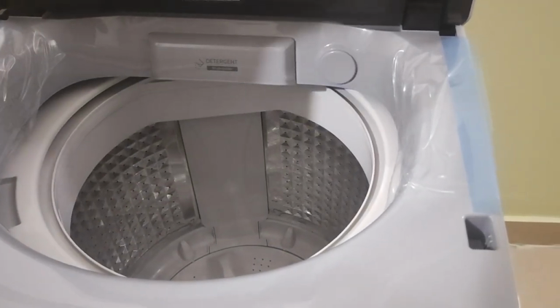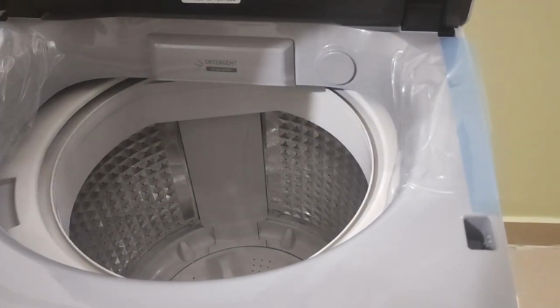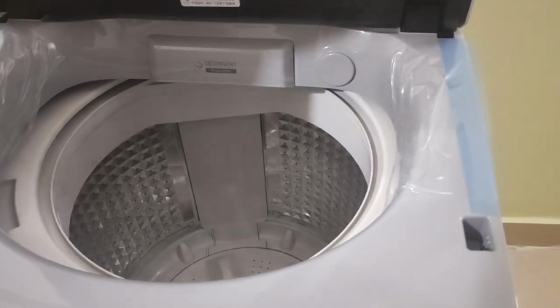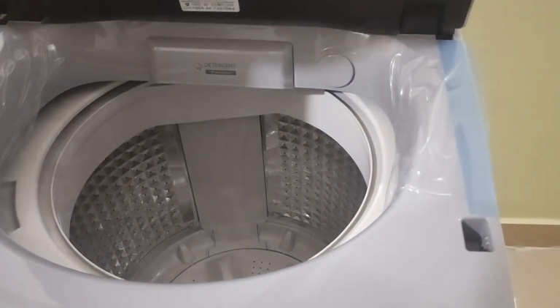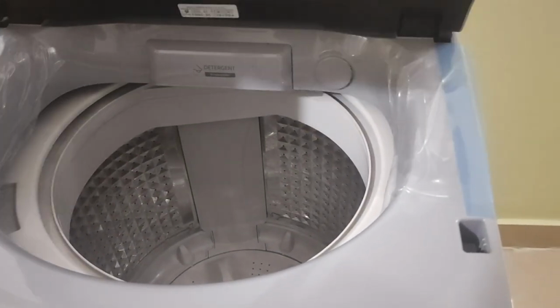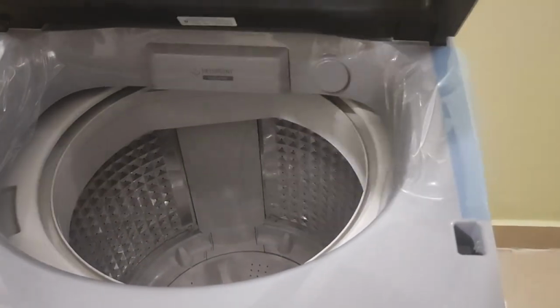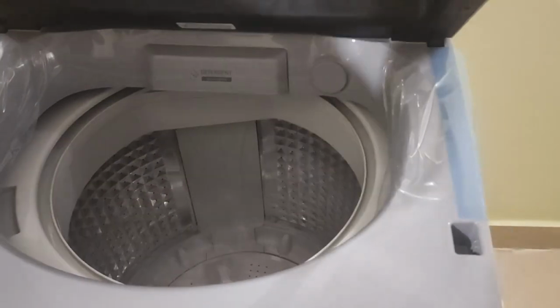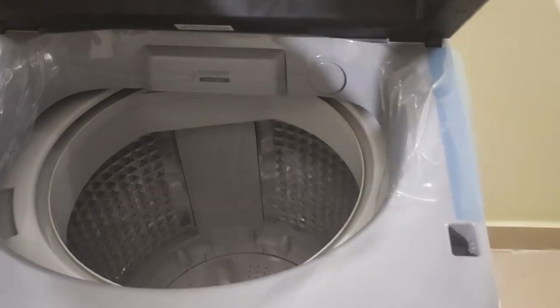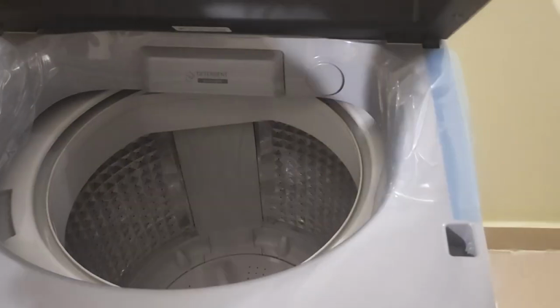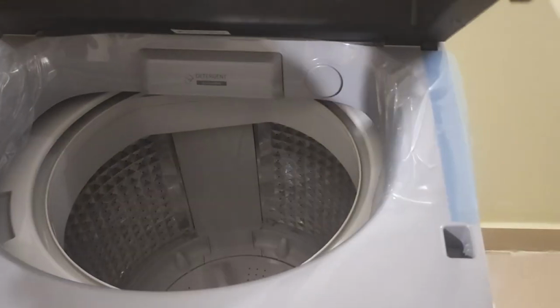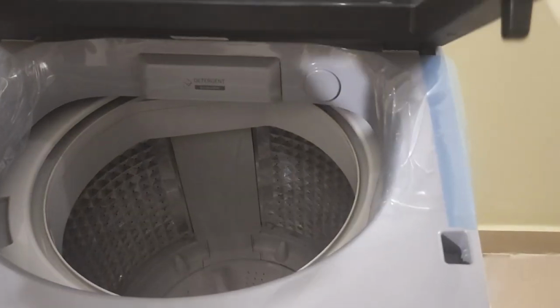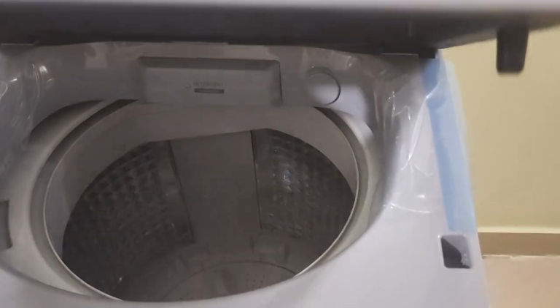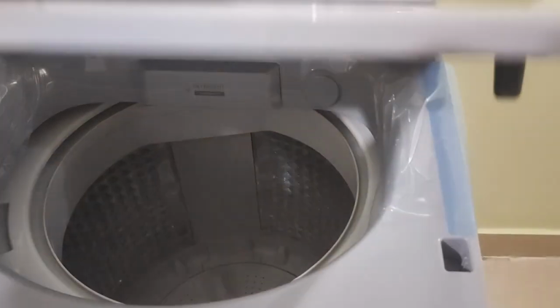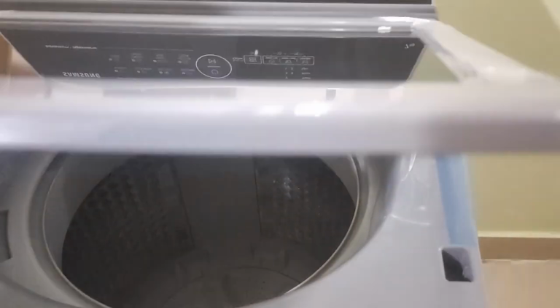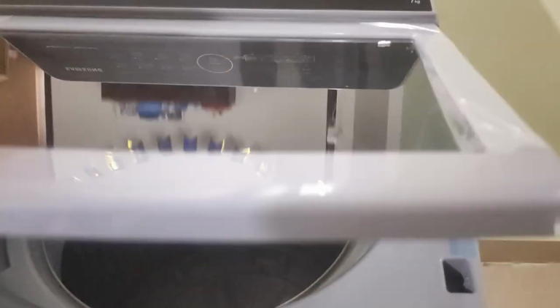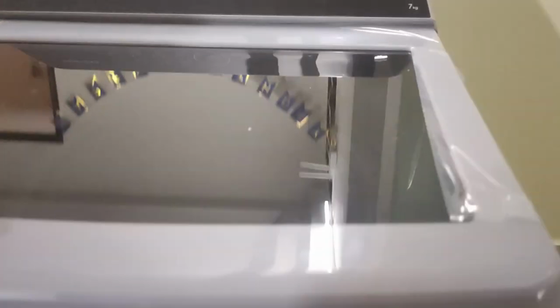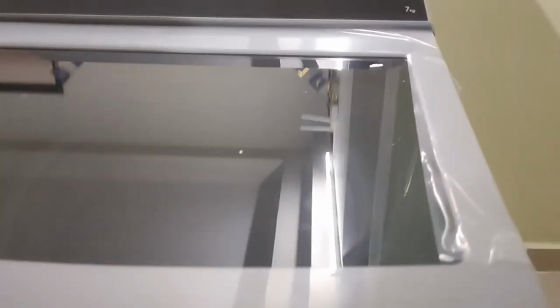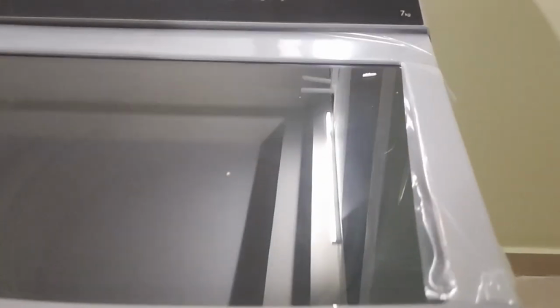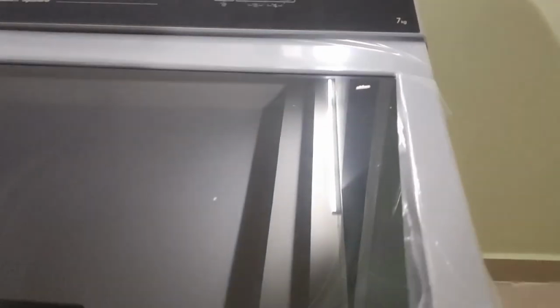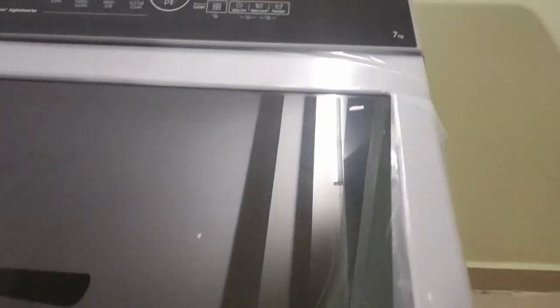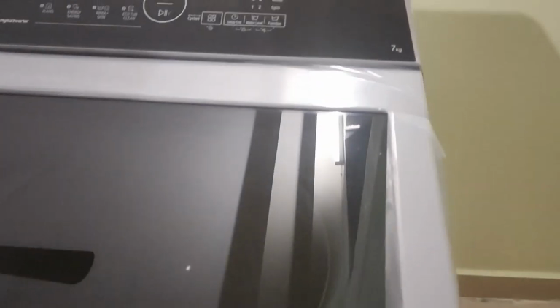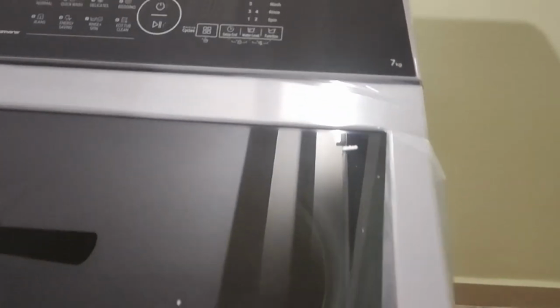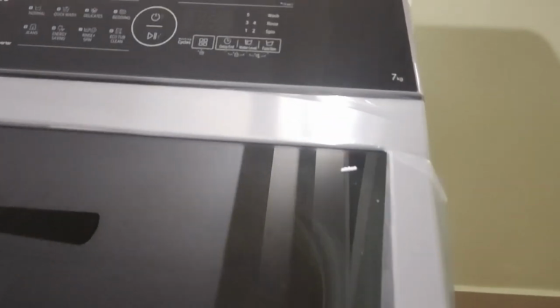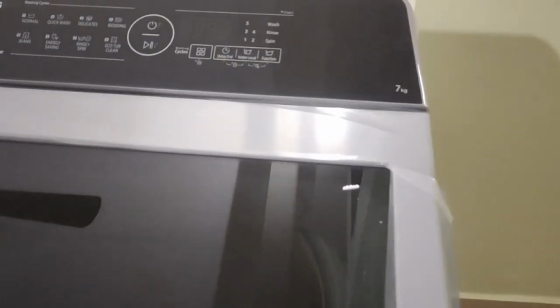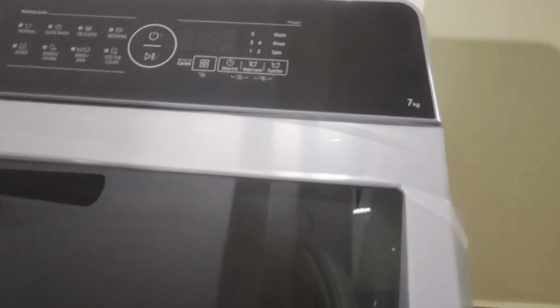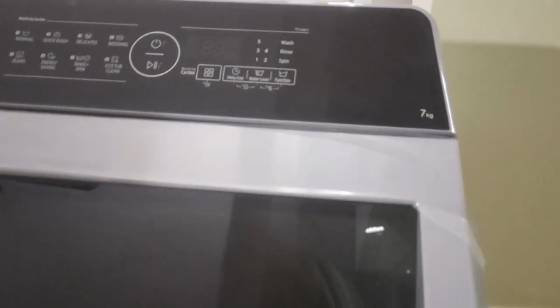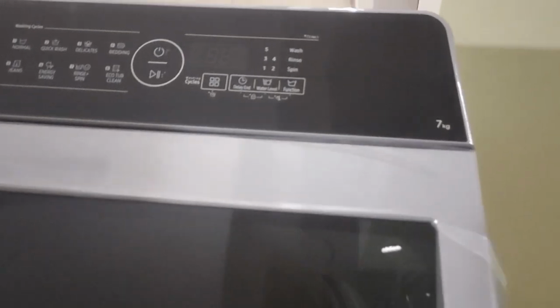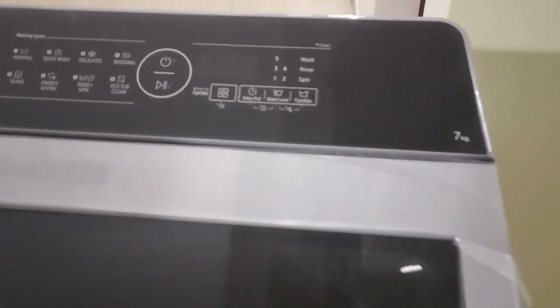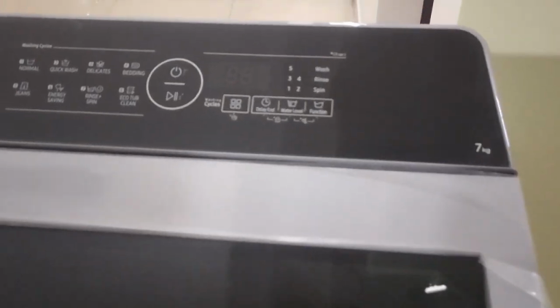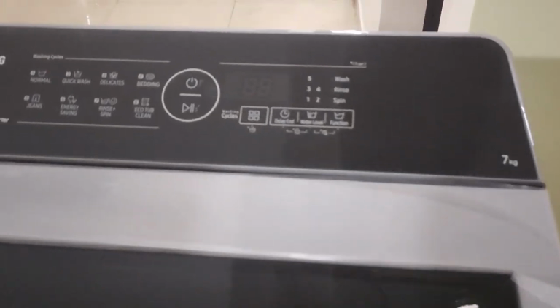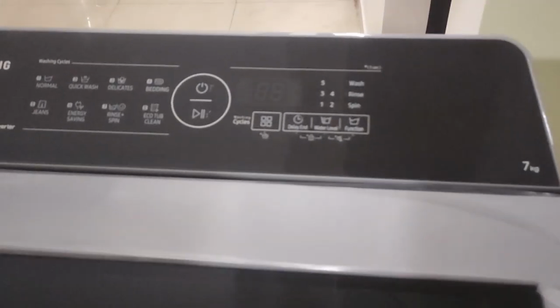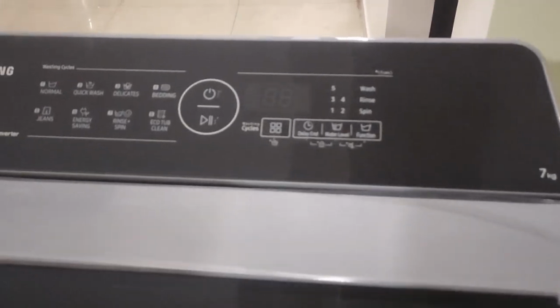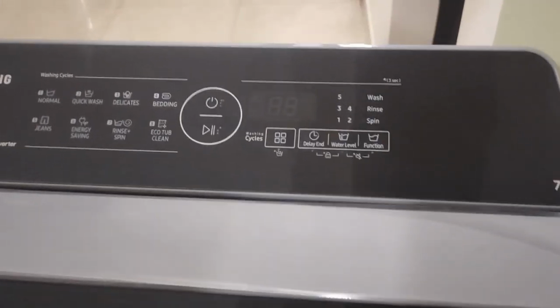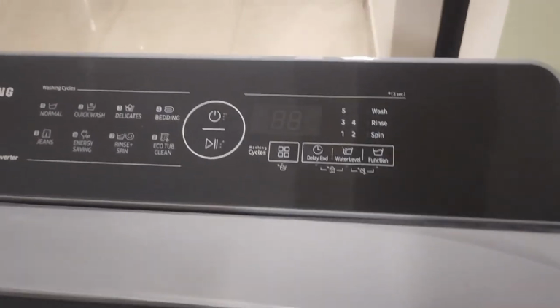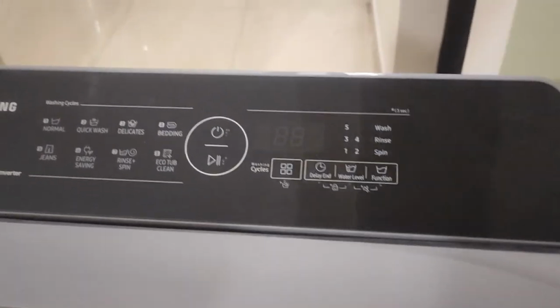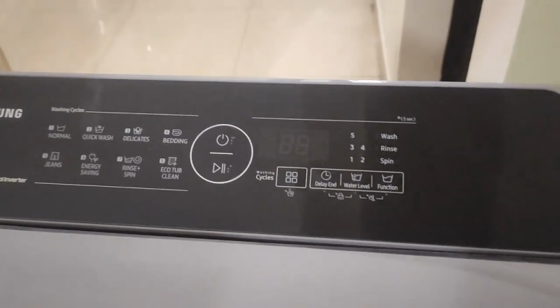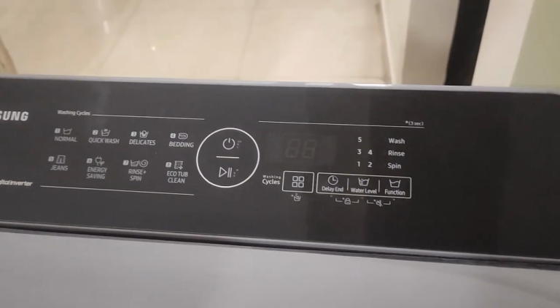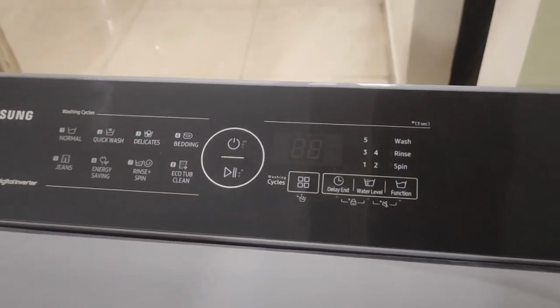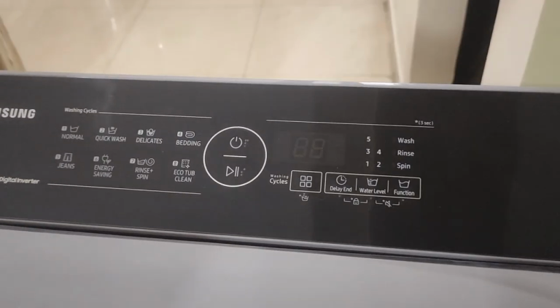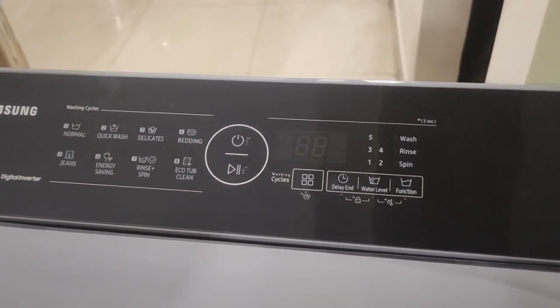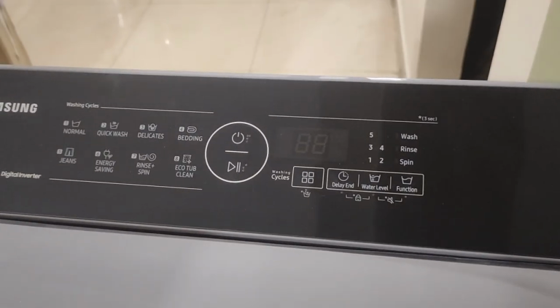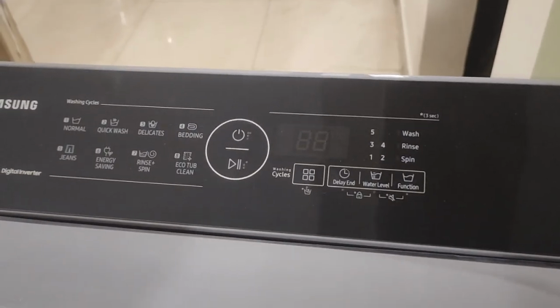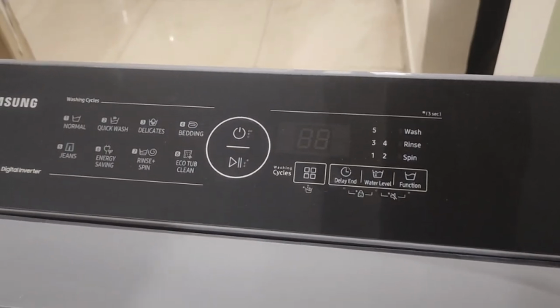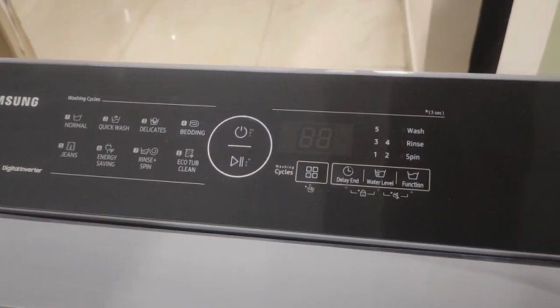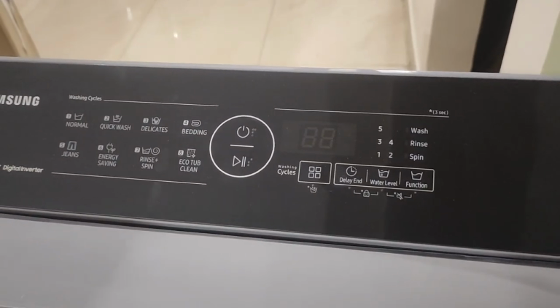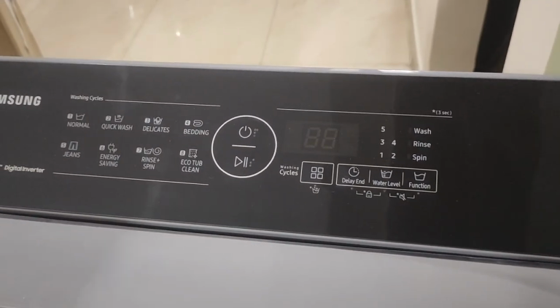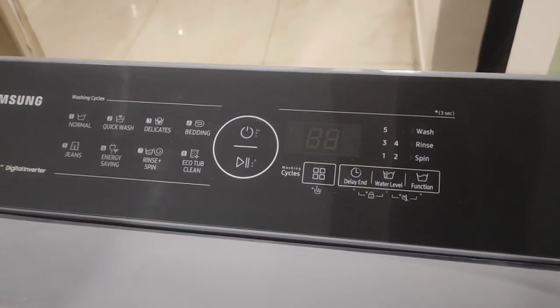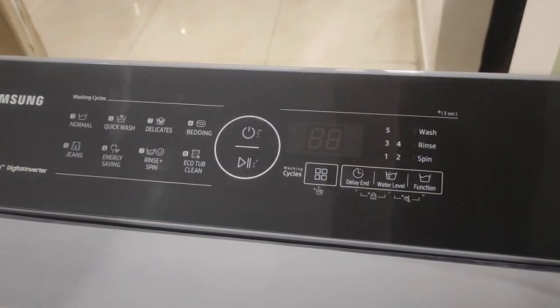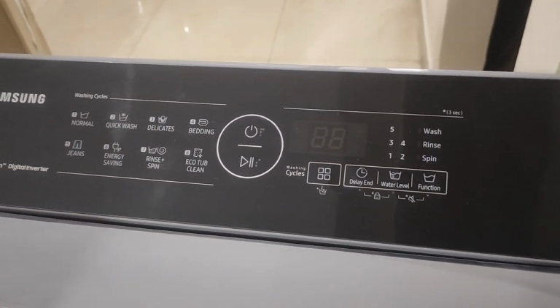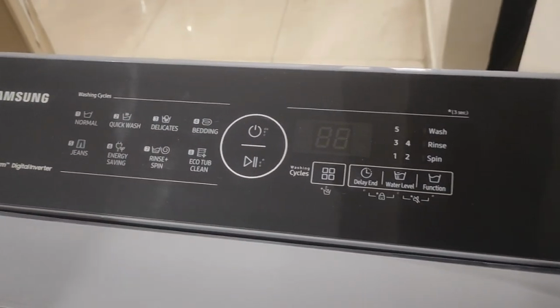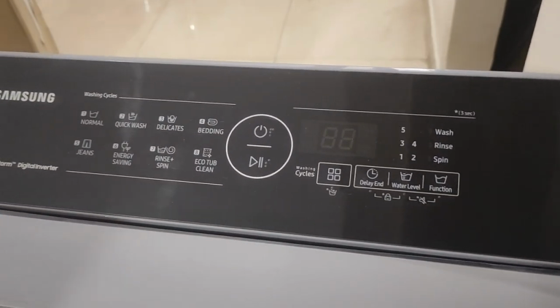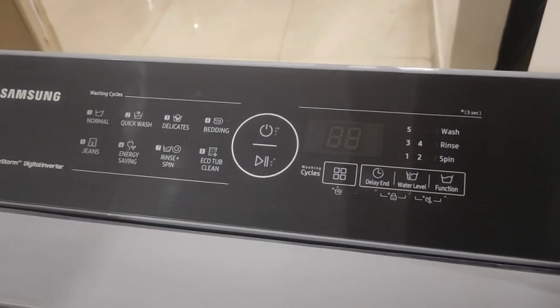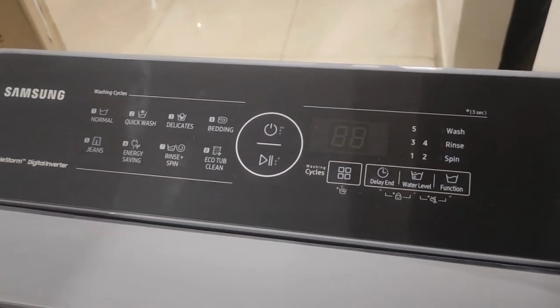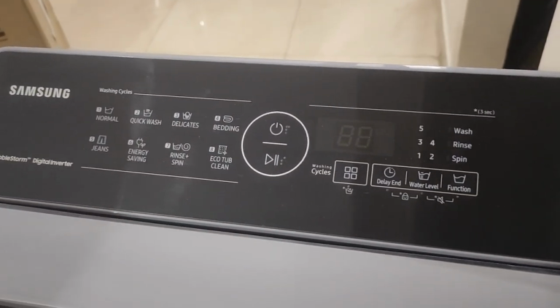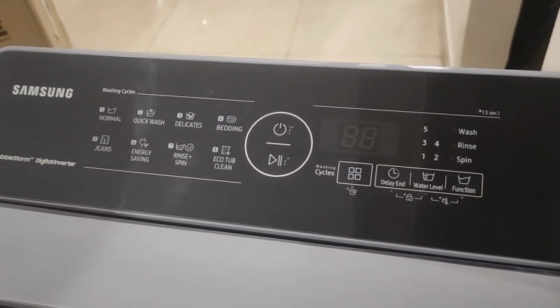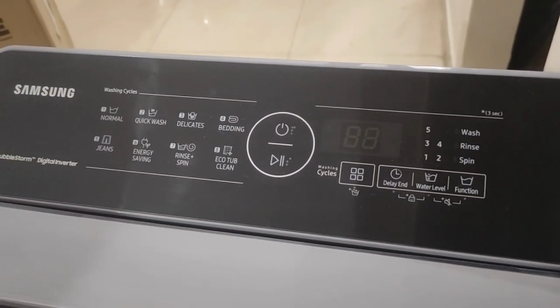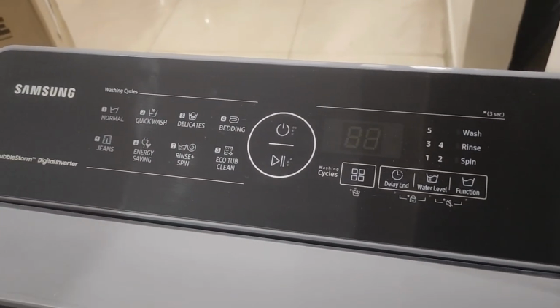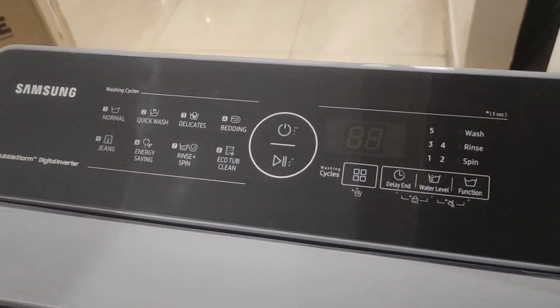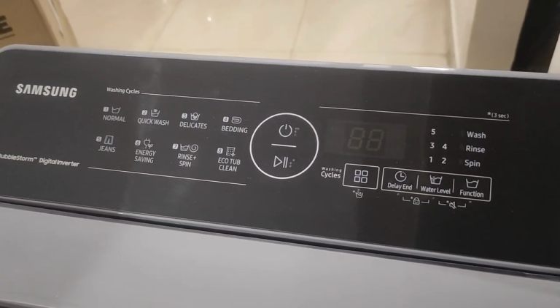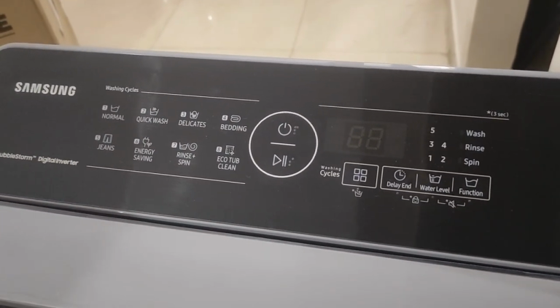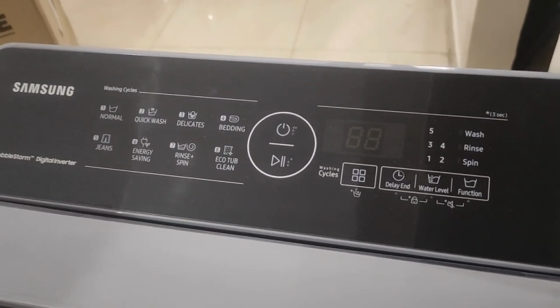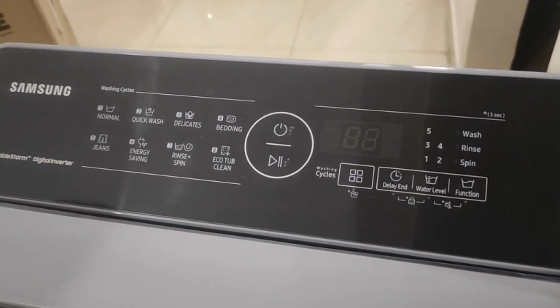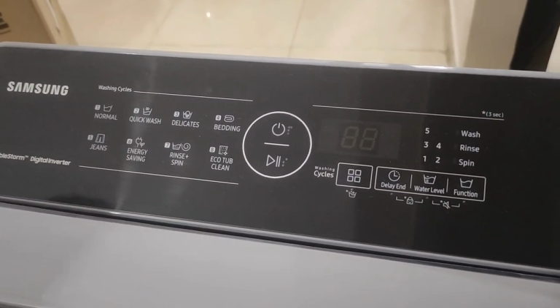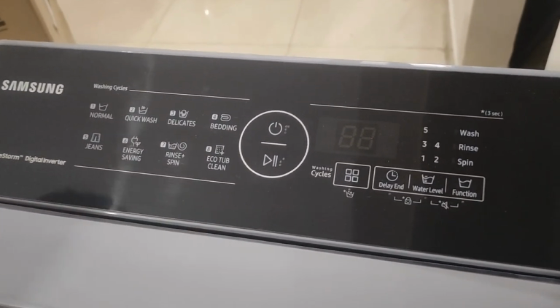Eco tub clean is very important — you must do it. I normally do it monthly.